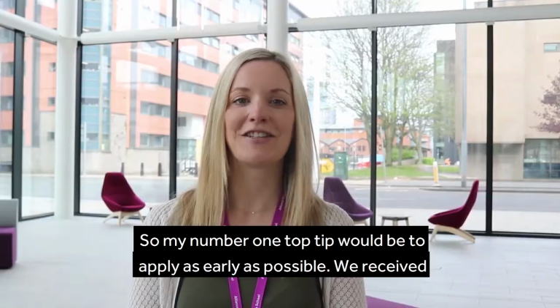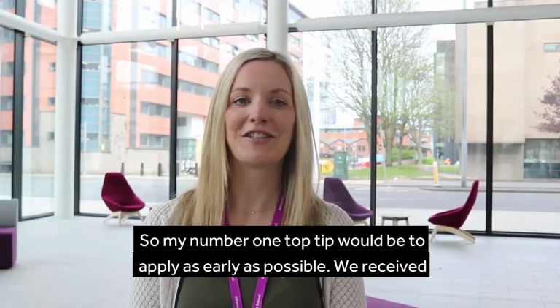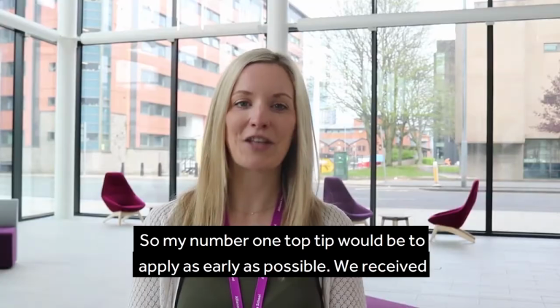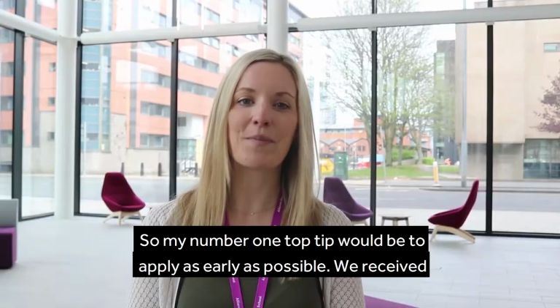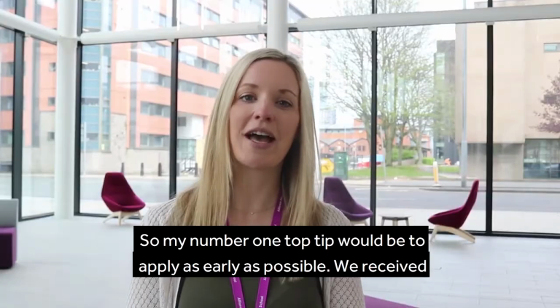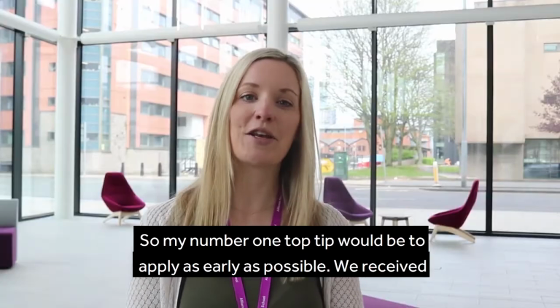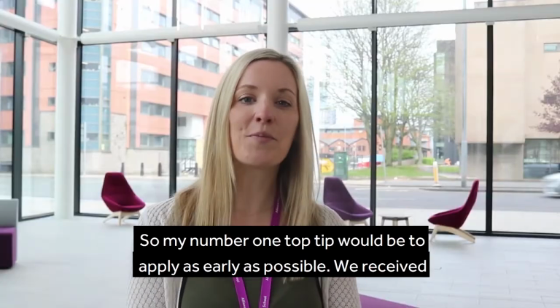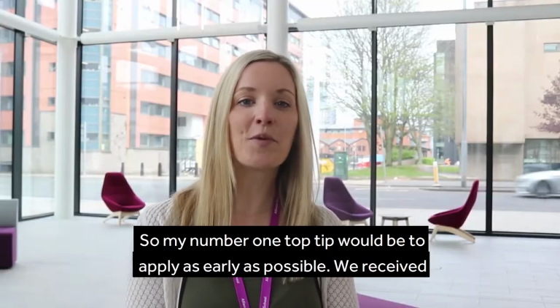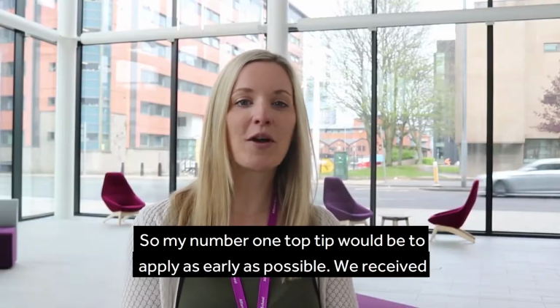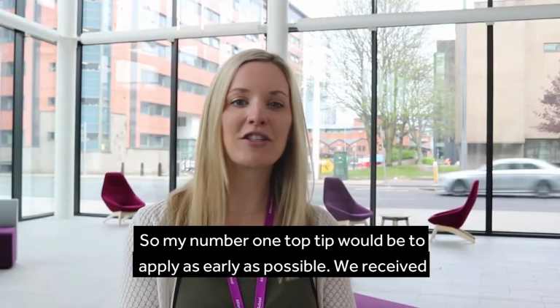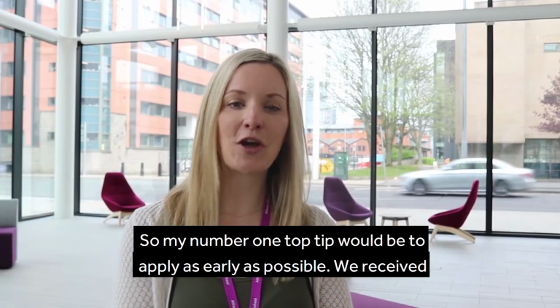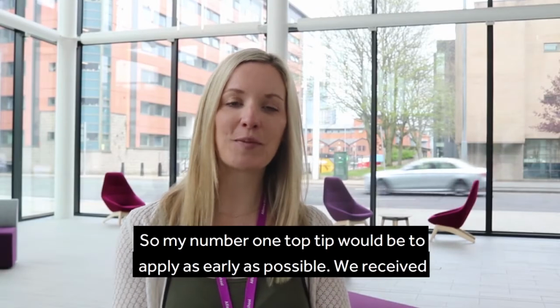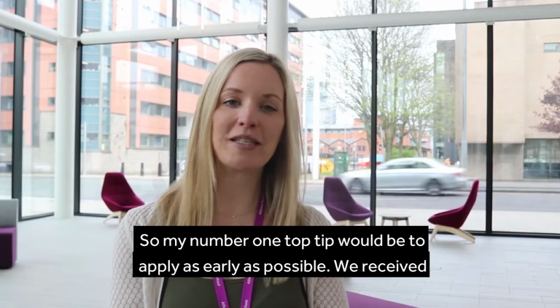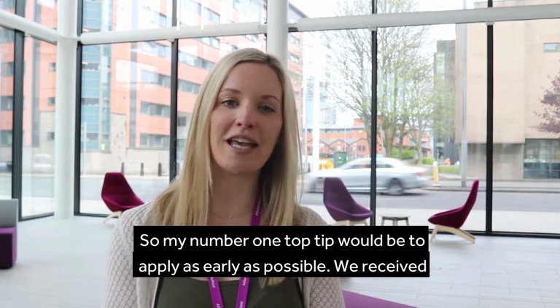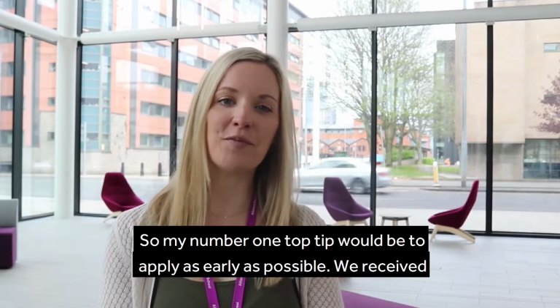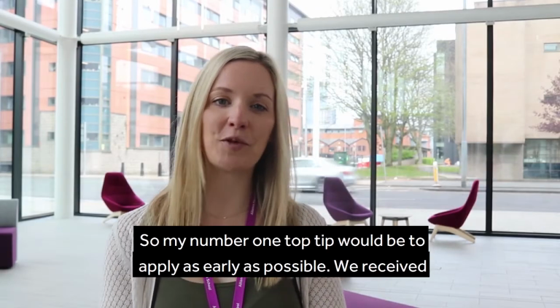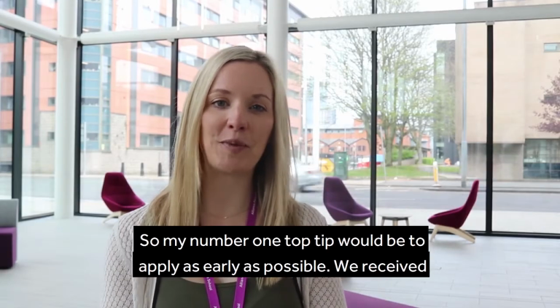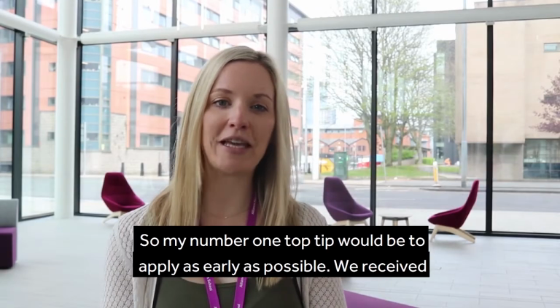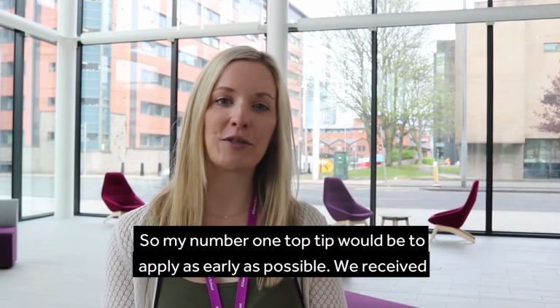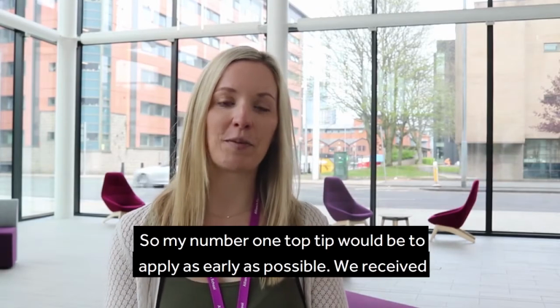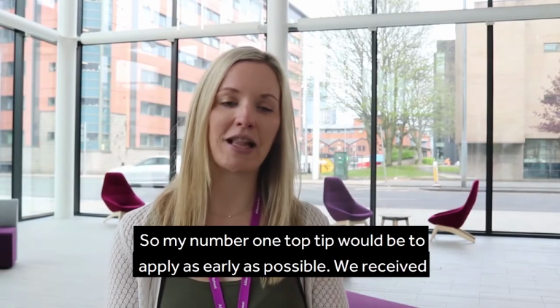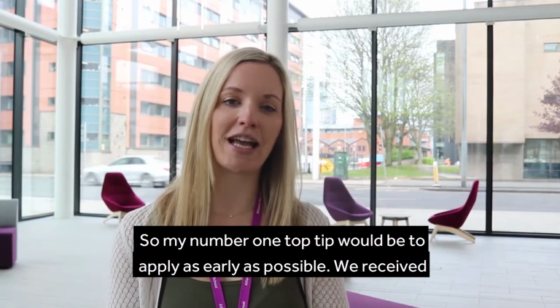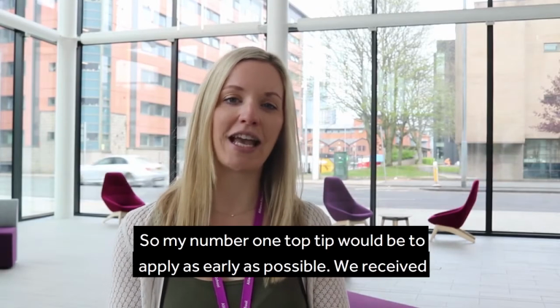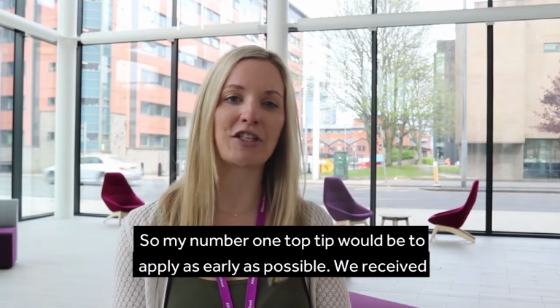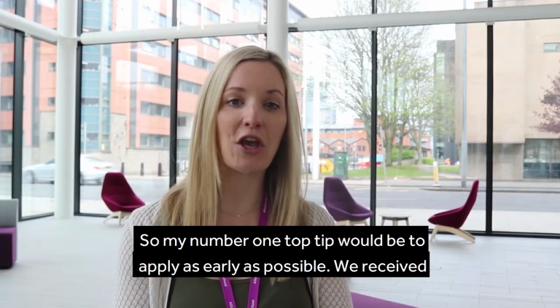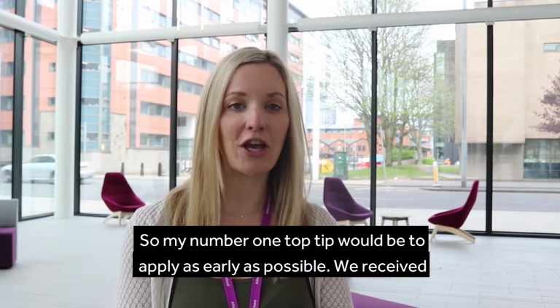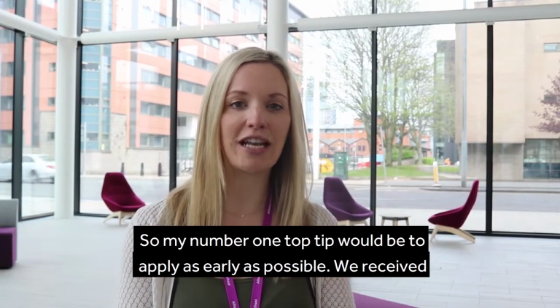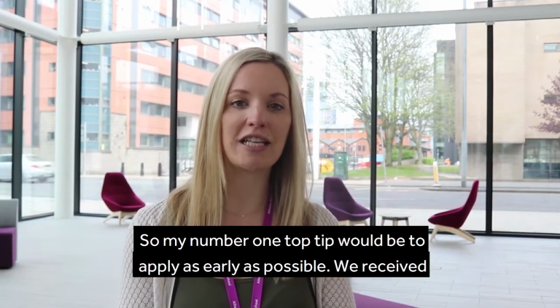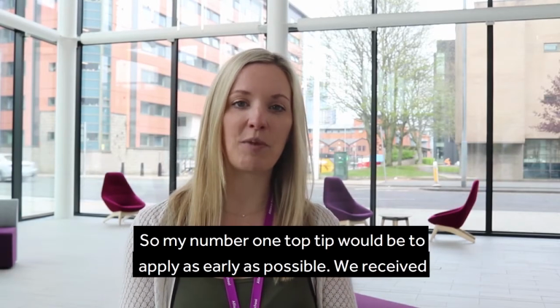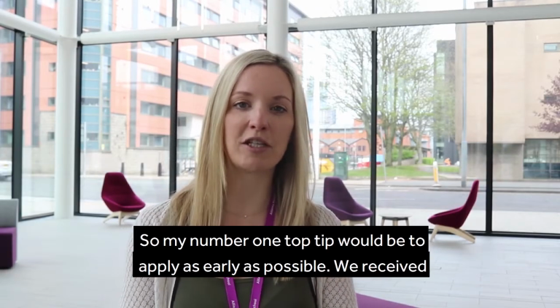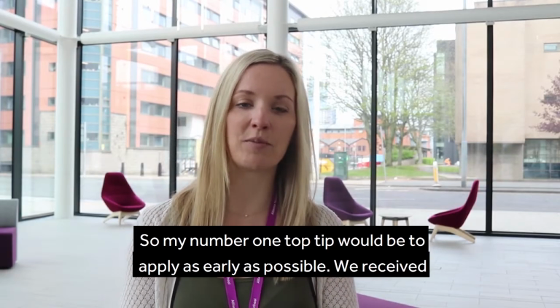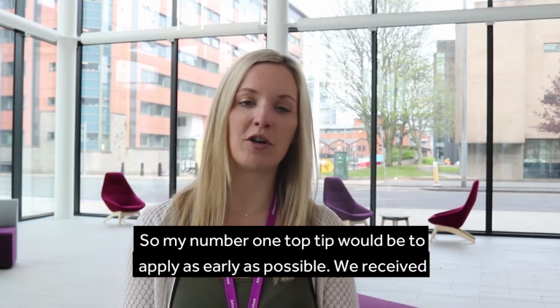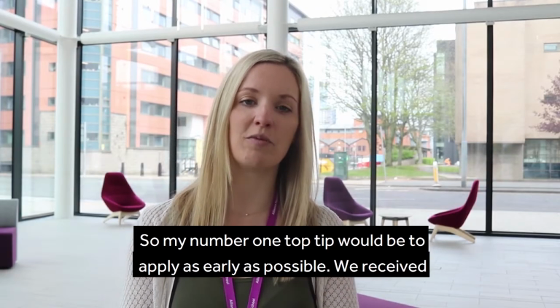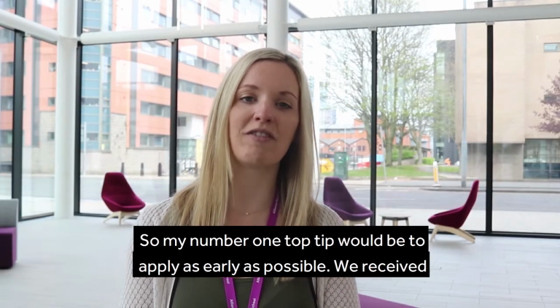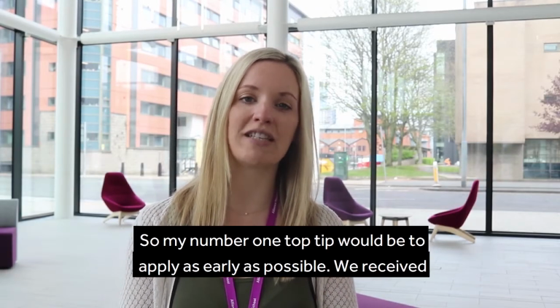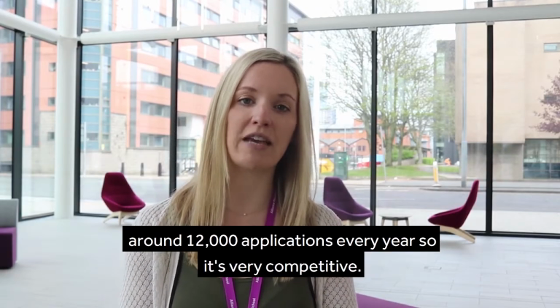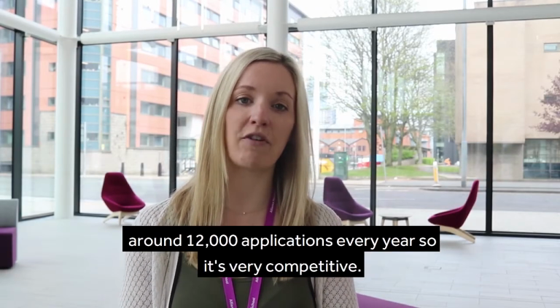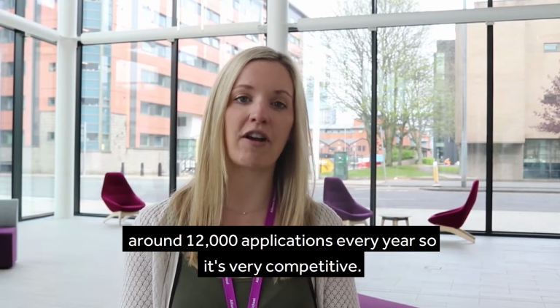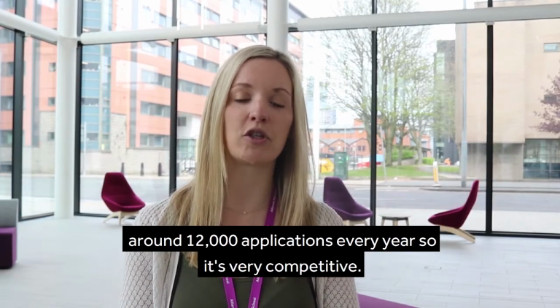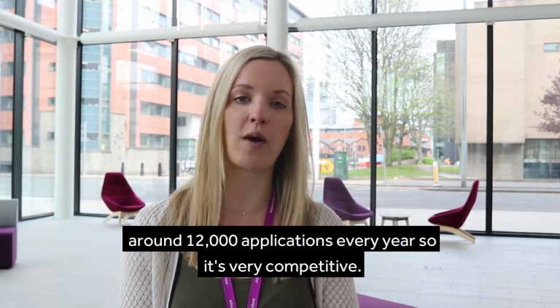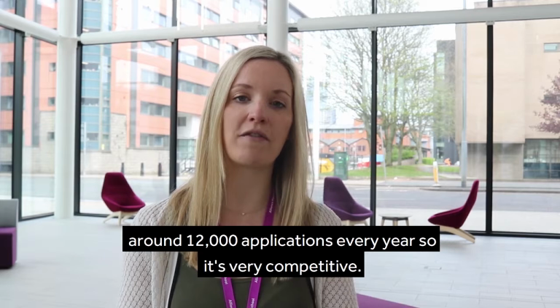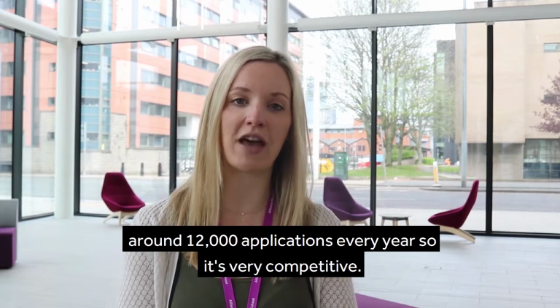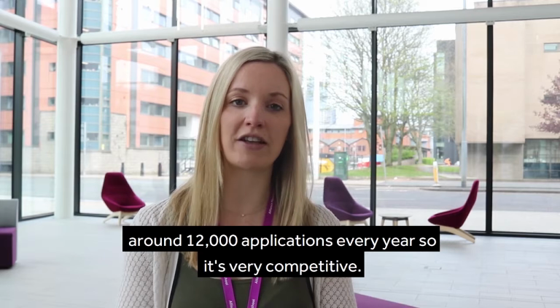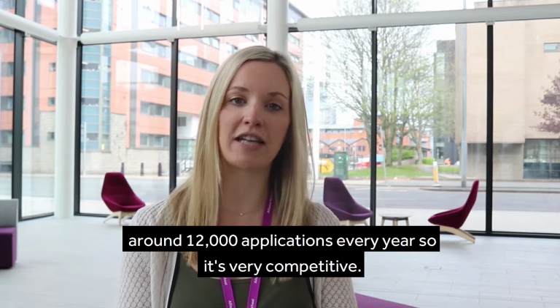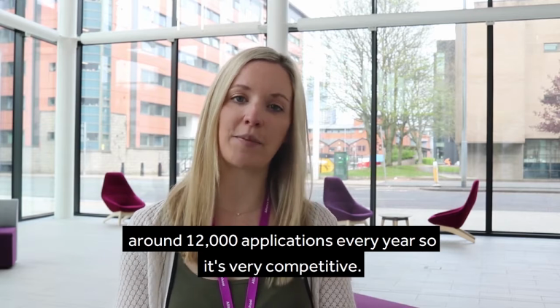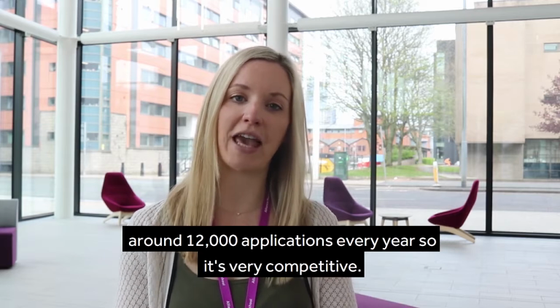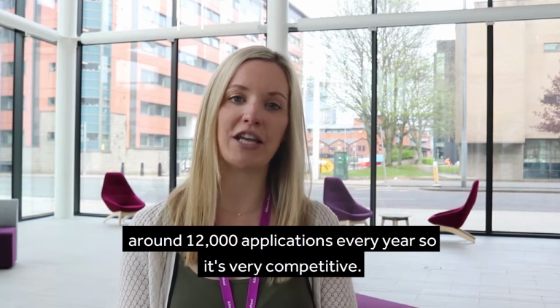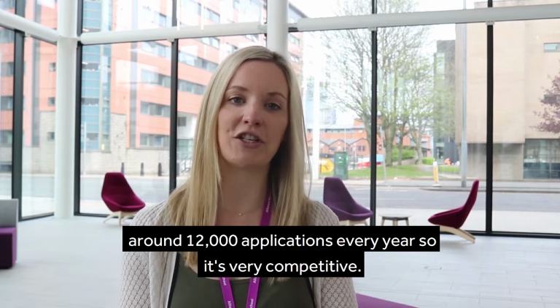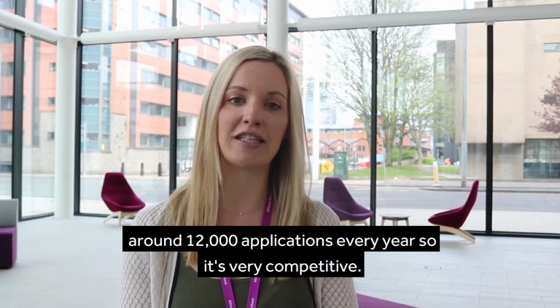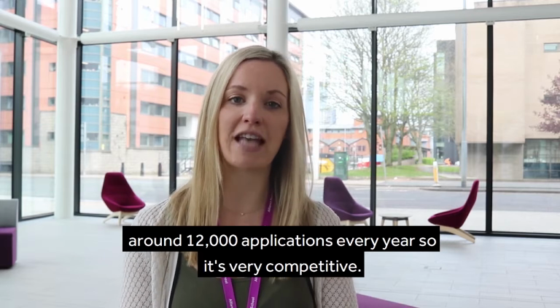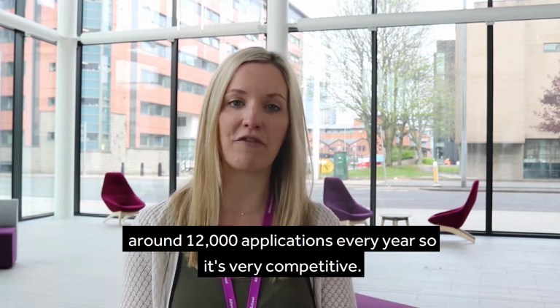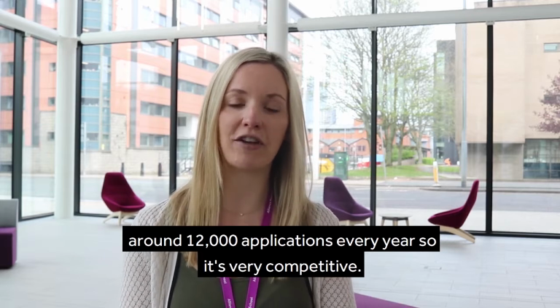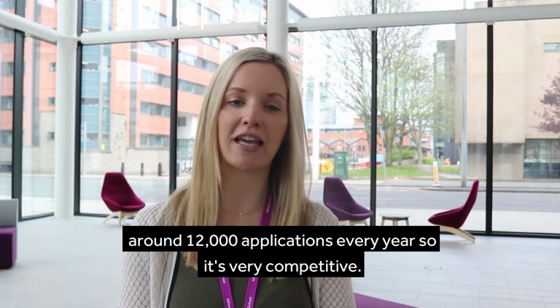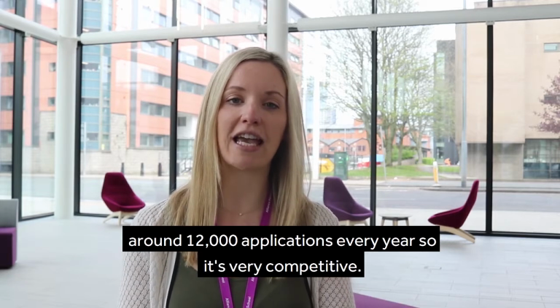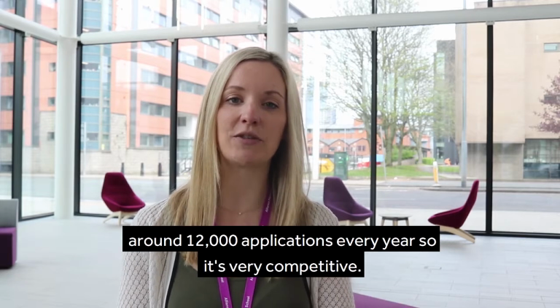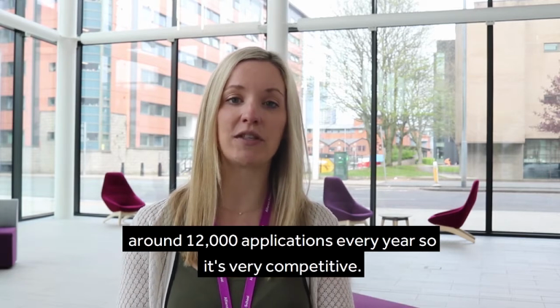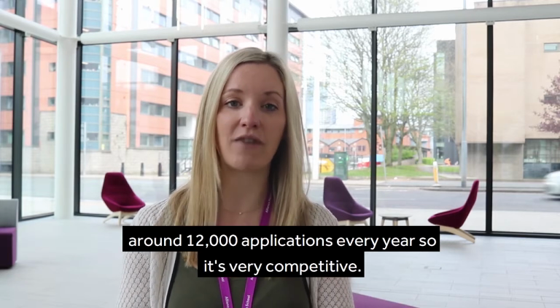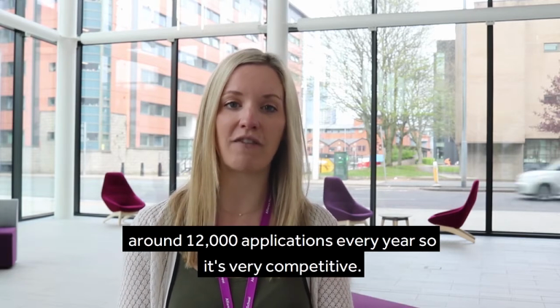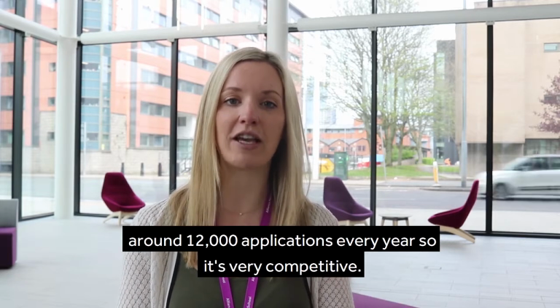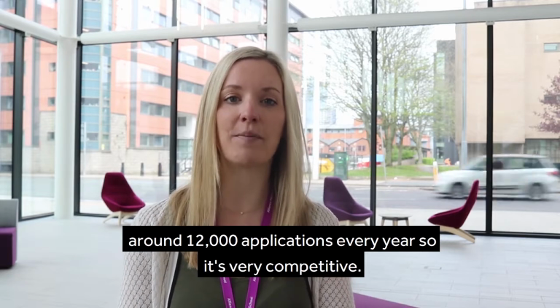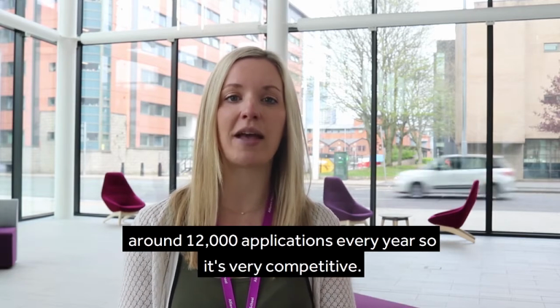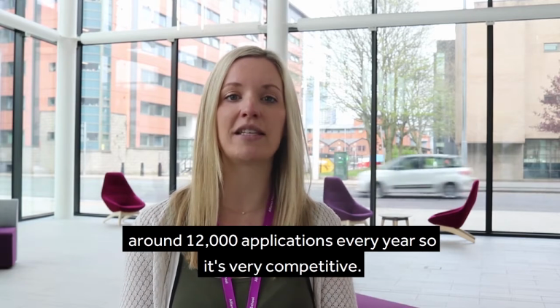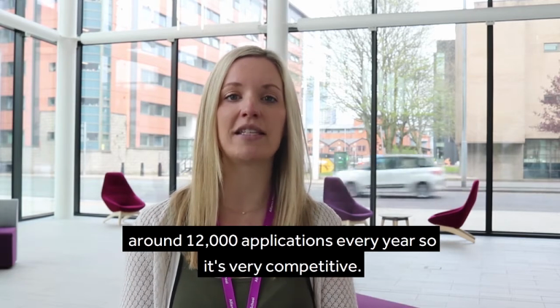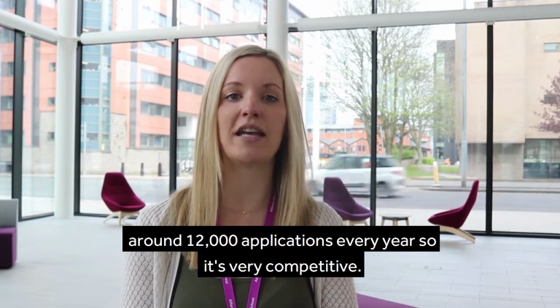So my number one top tip would be to apply as early as possible. We receive around 12,000 applications every year so it's very competitive.